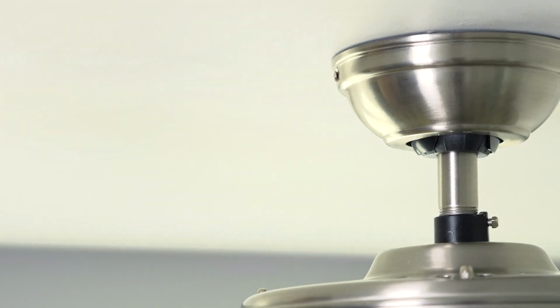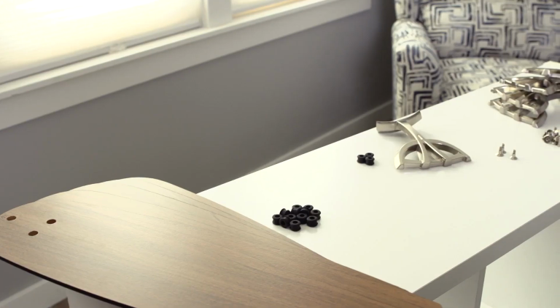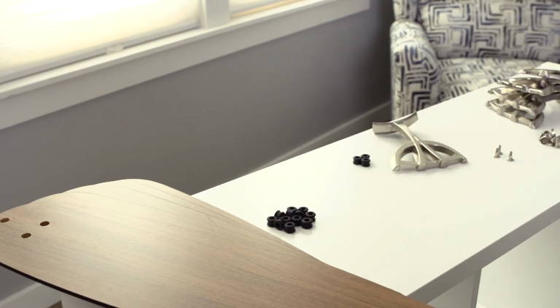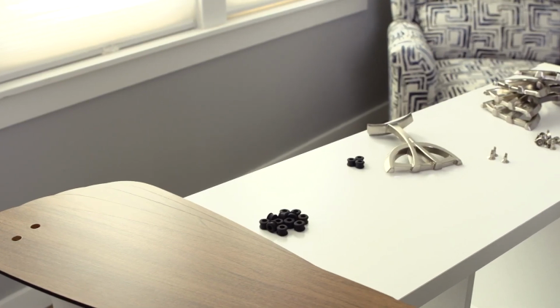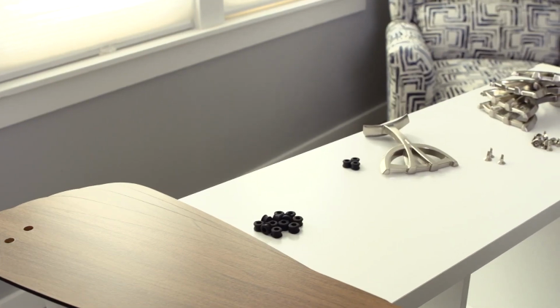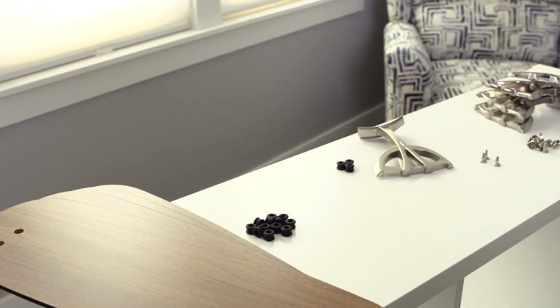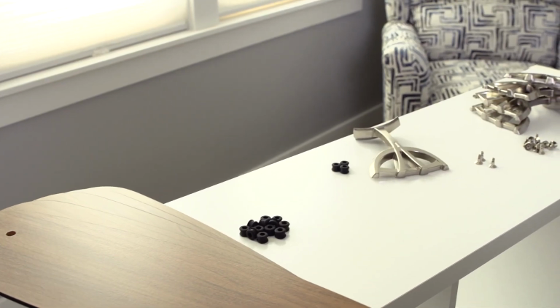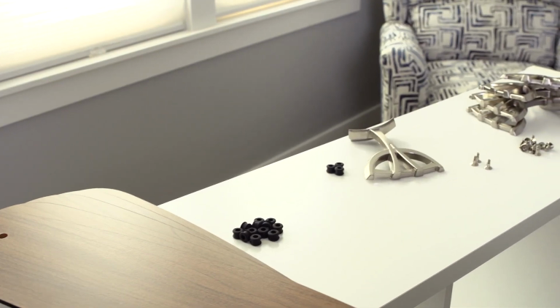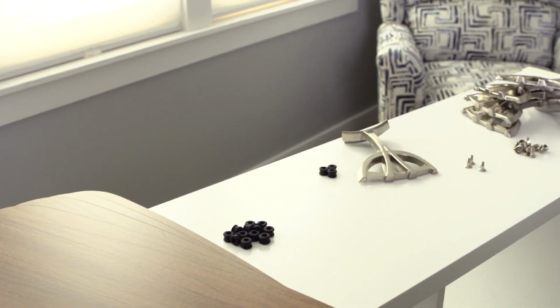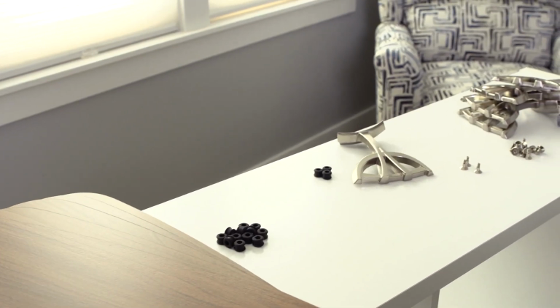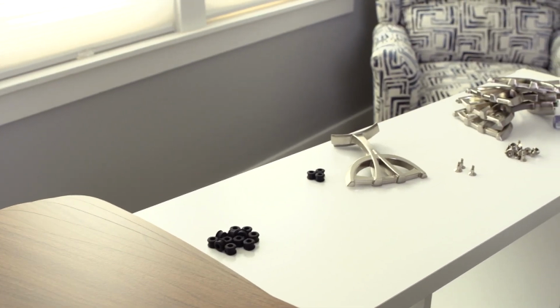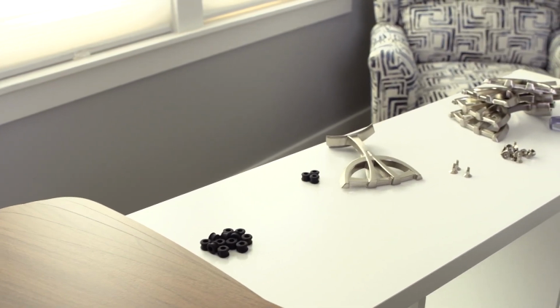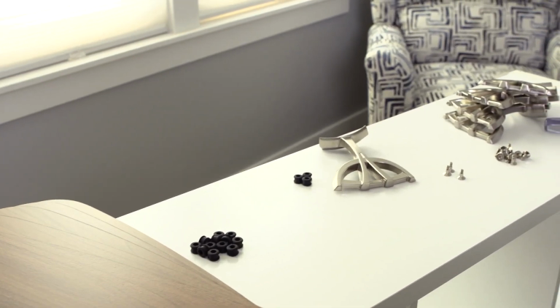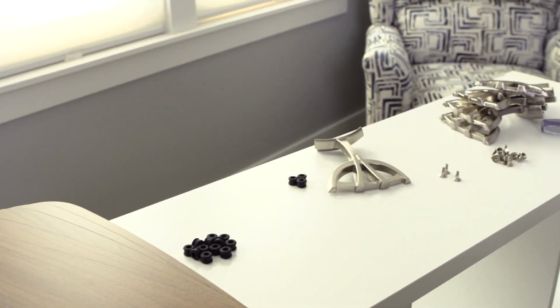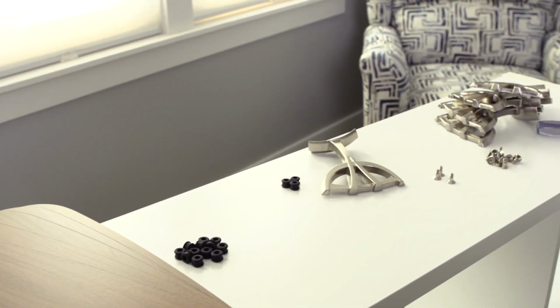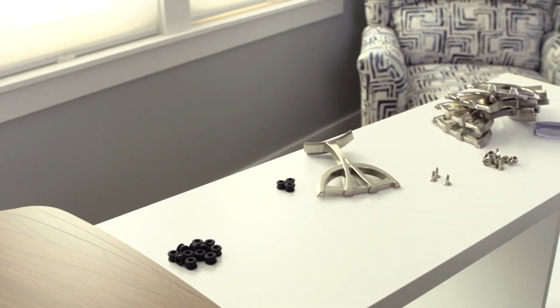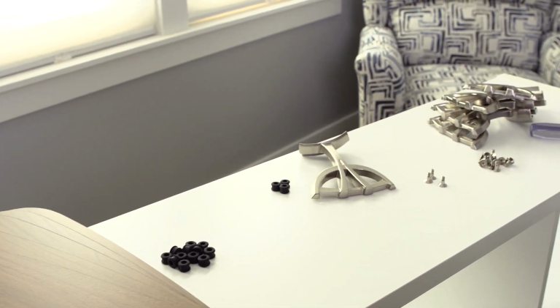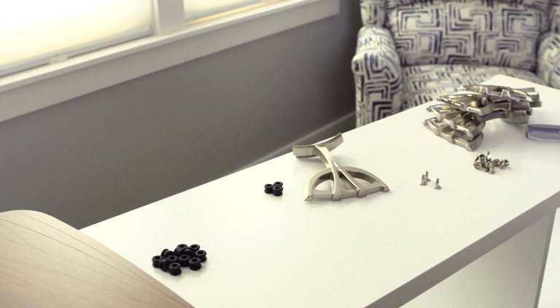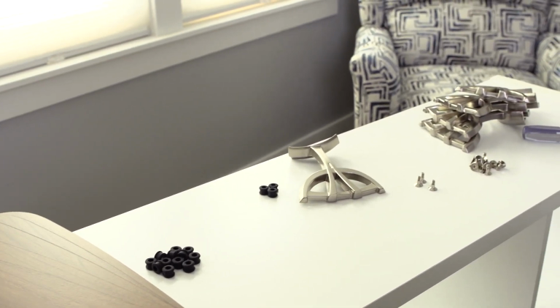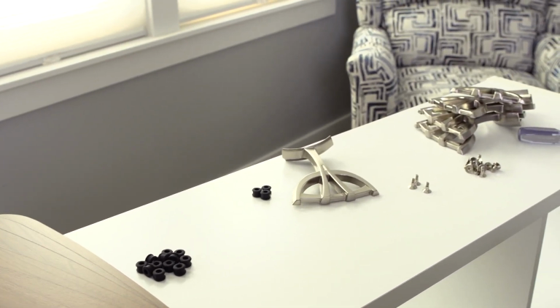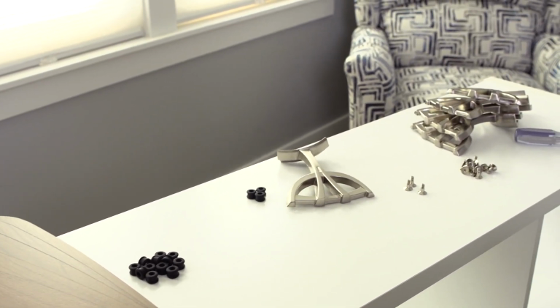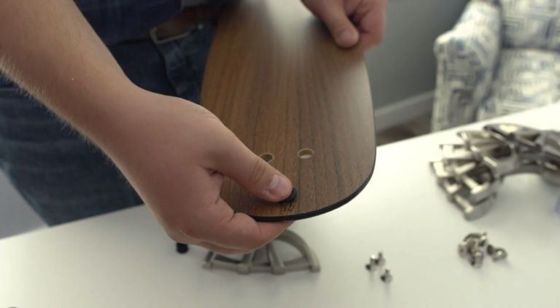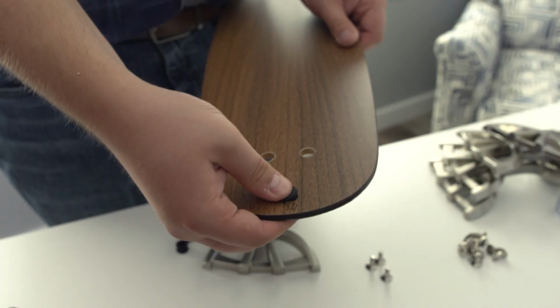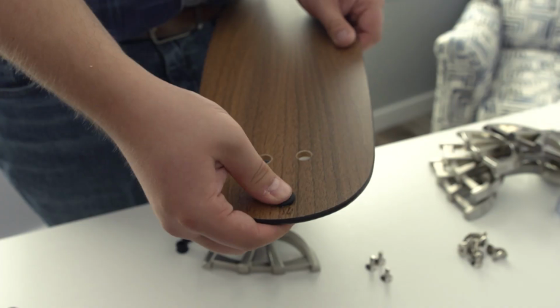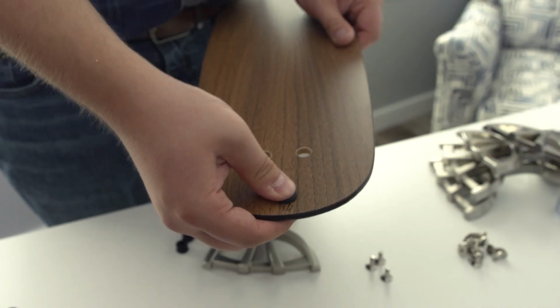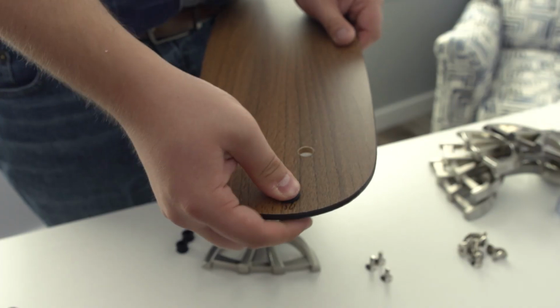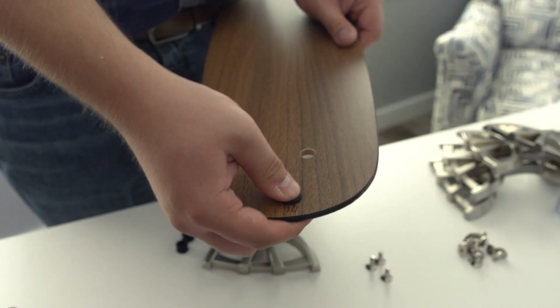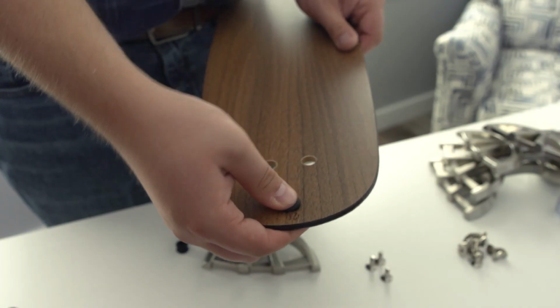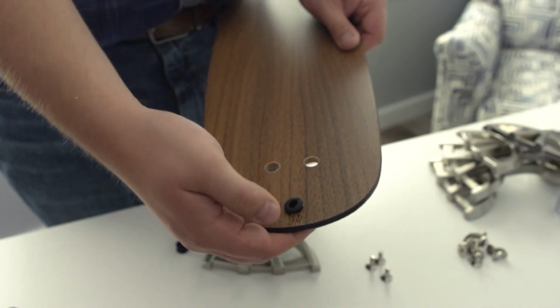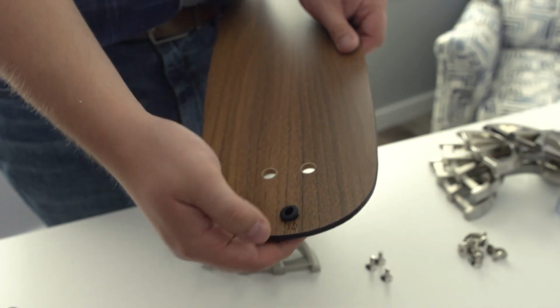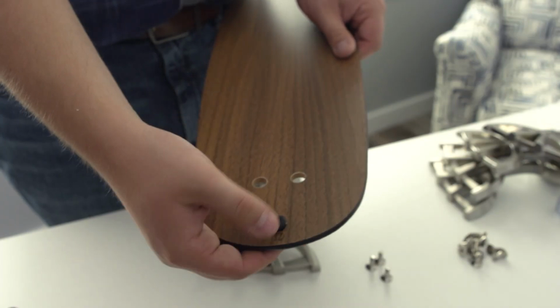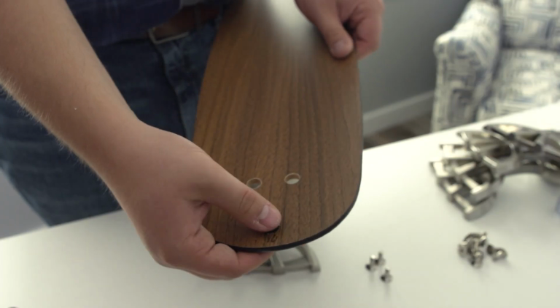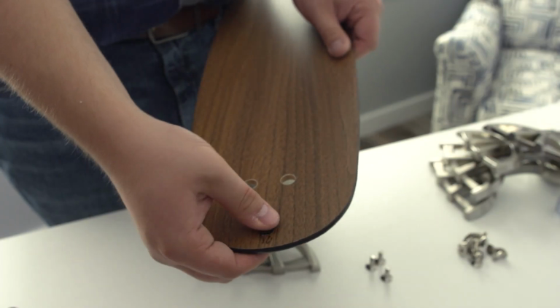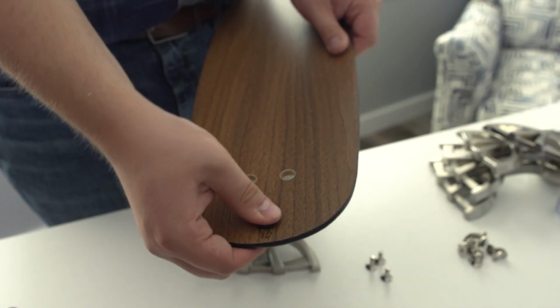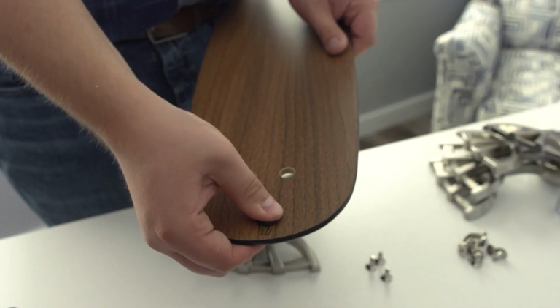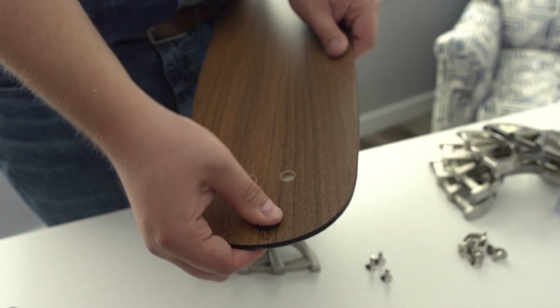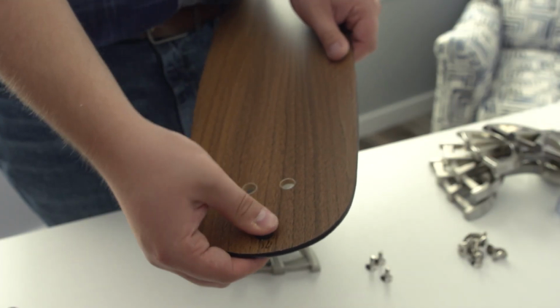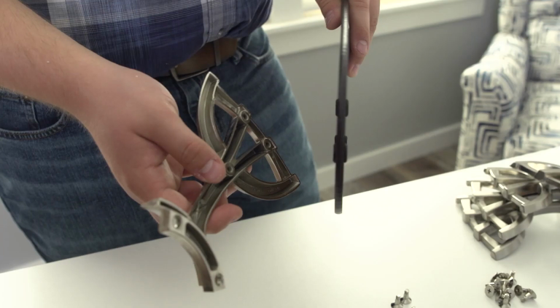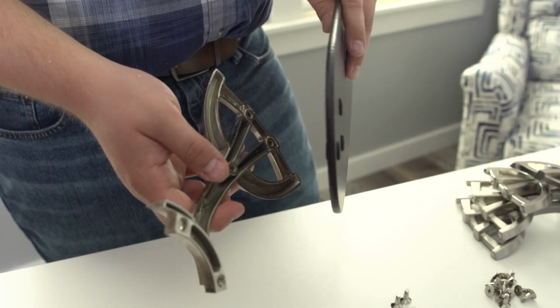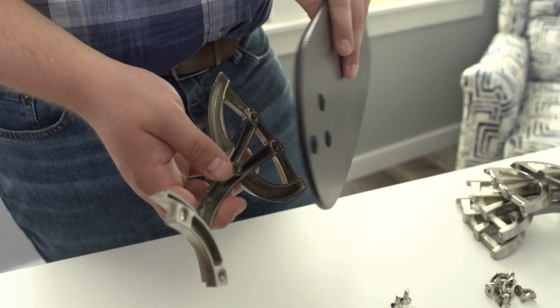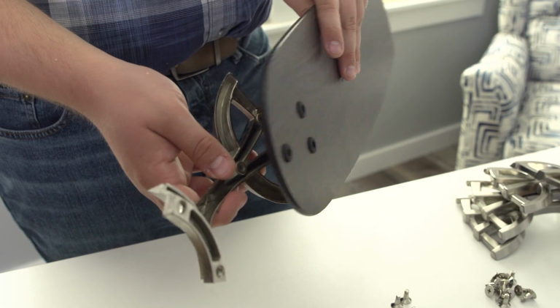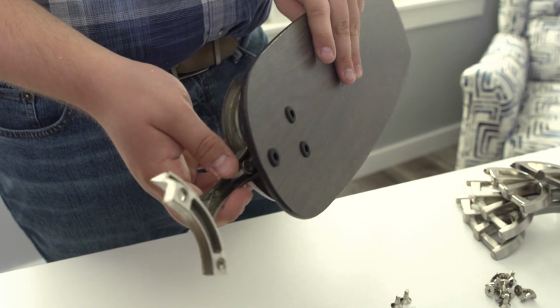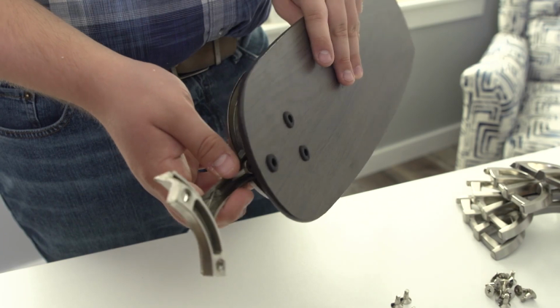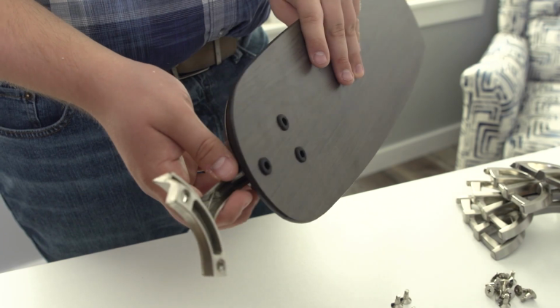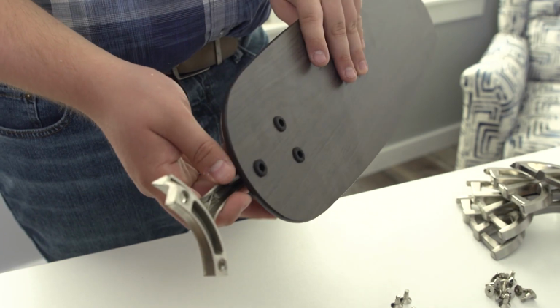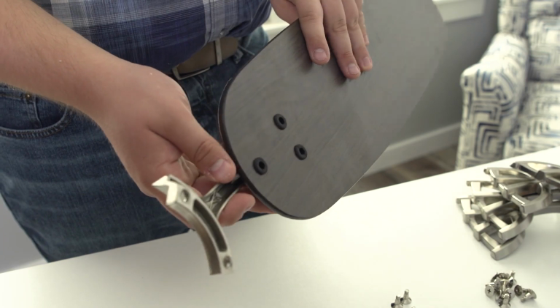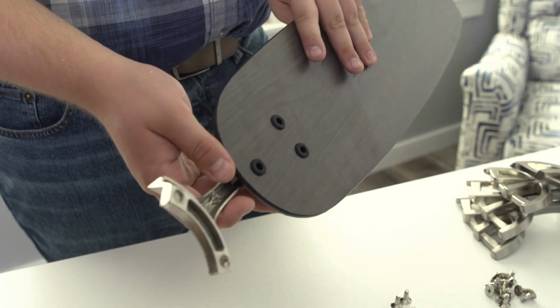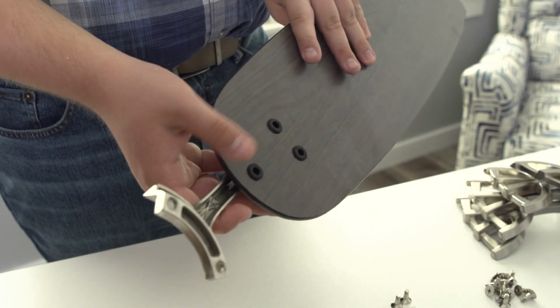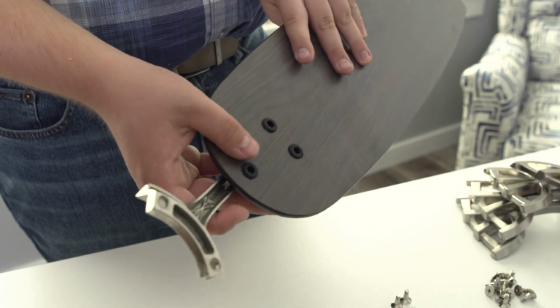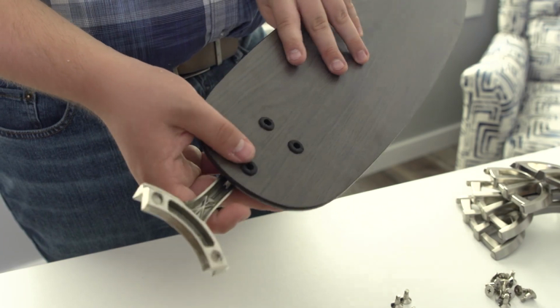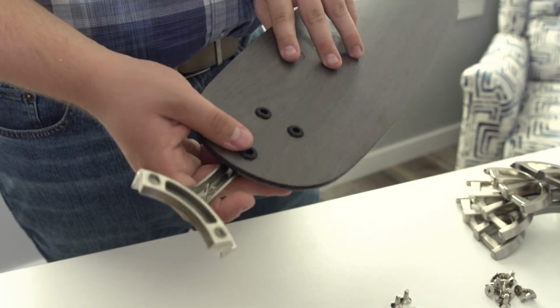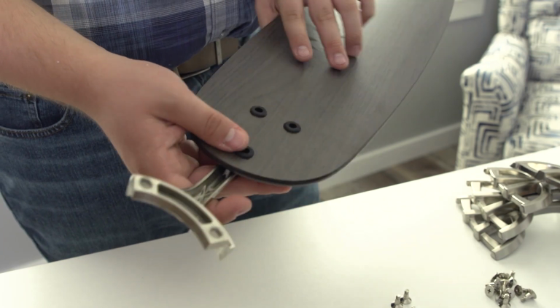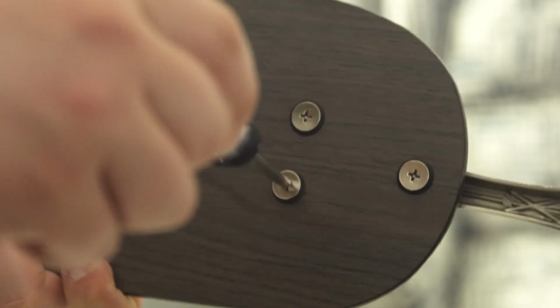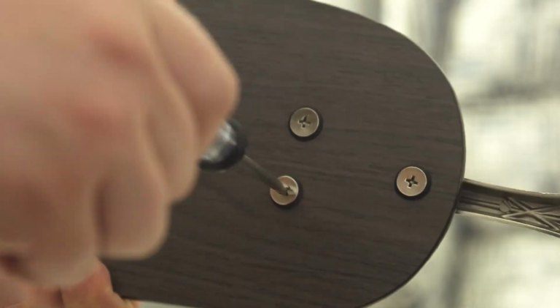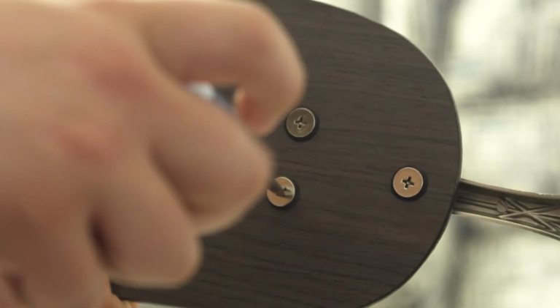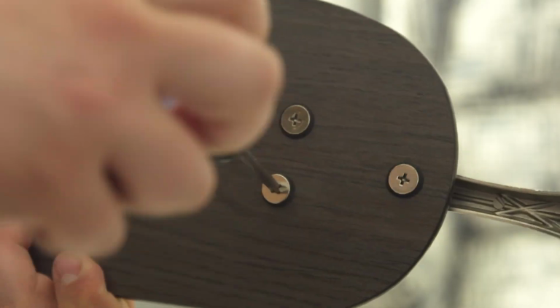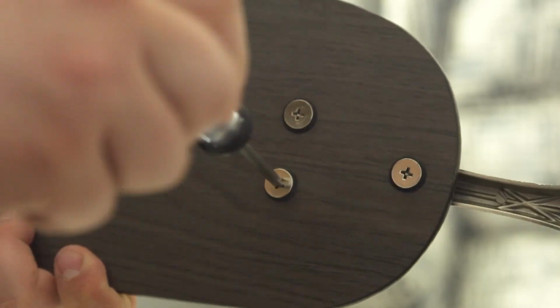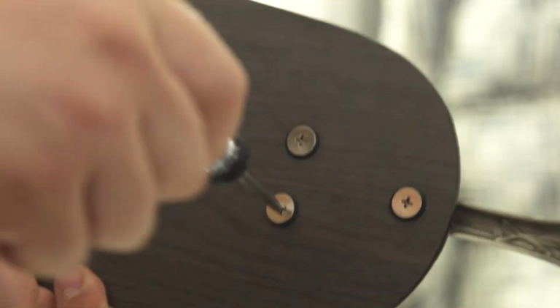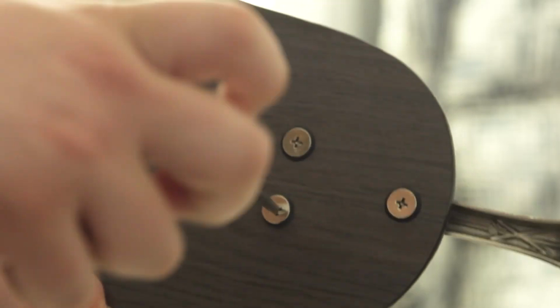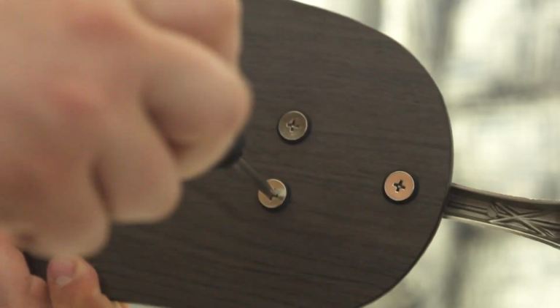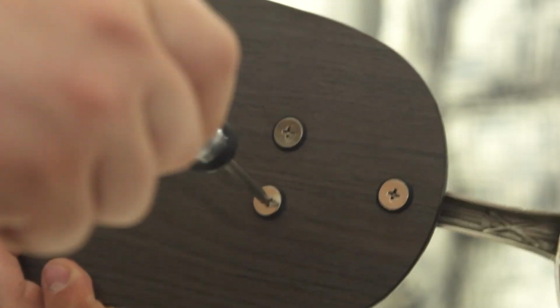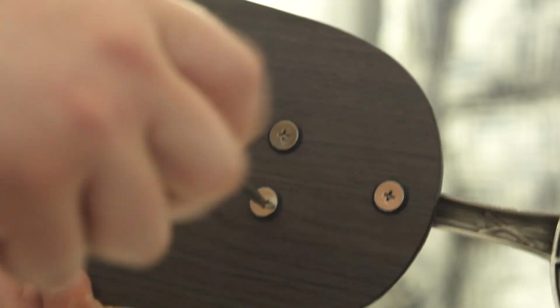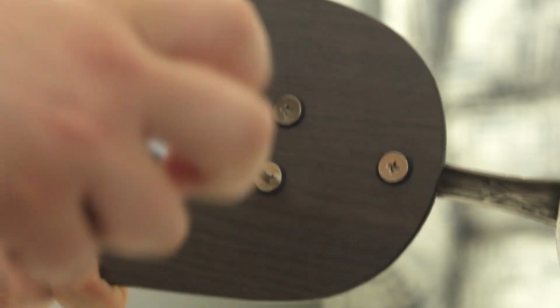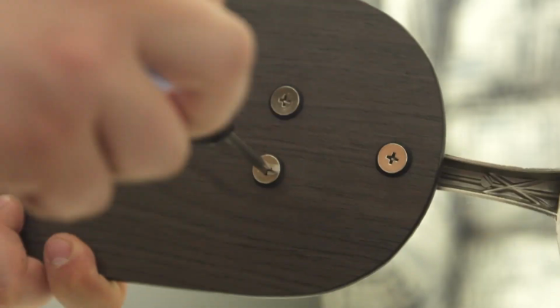Next, you'll assemble the blades. Following the manufacturer's instructions, attach the blade arm to the blade and then tighten each blade screw.